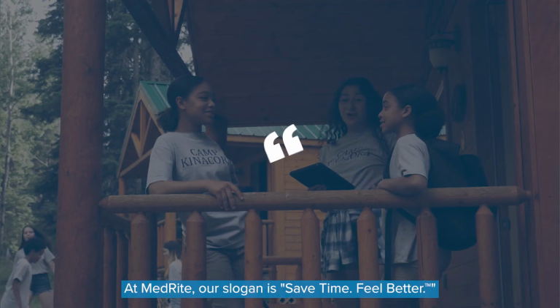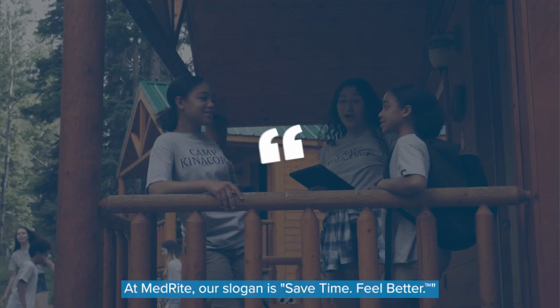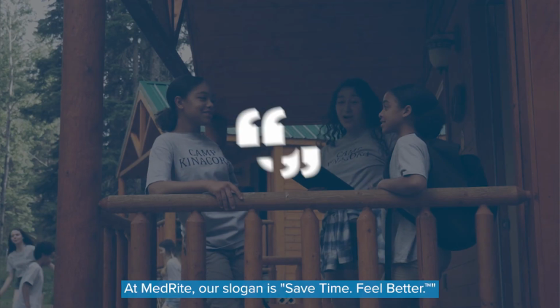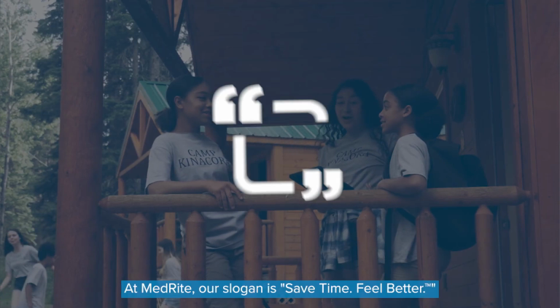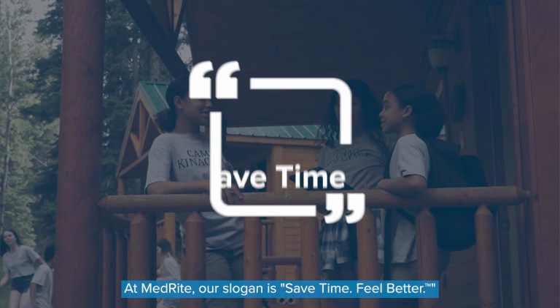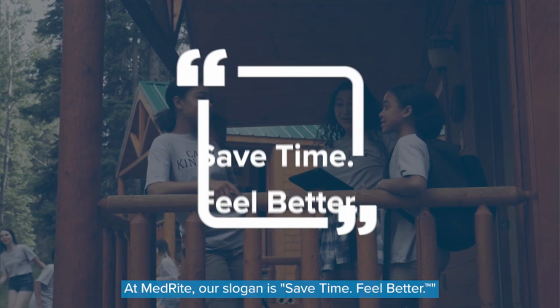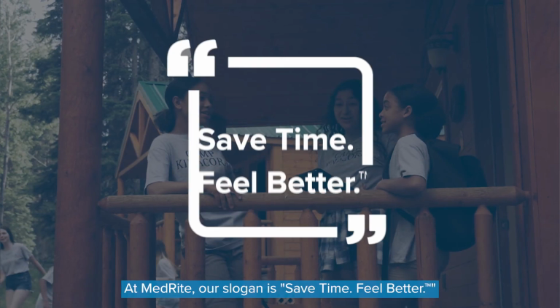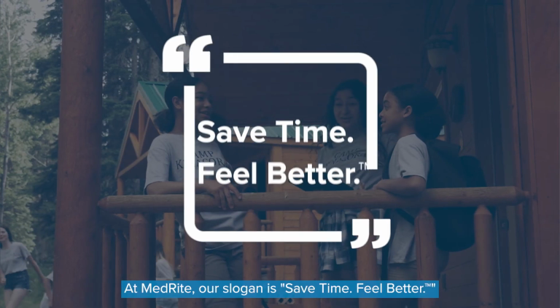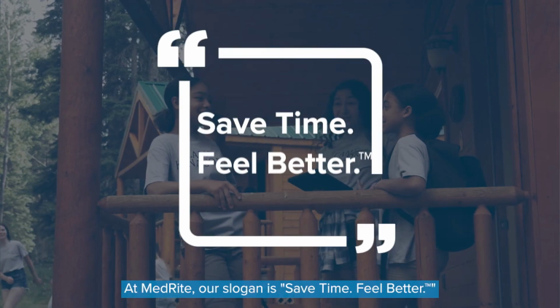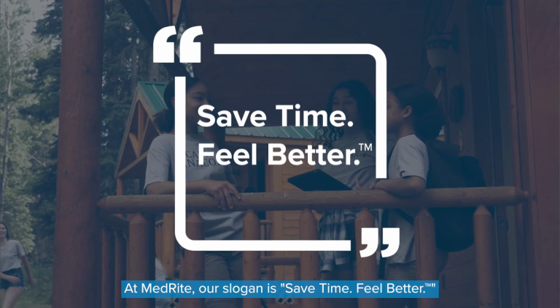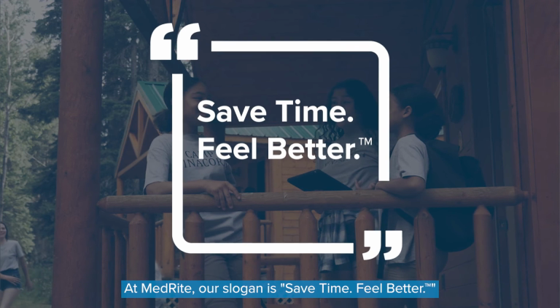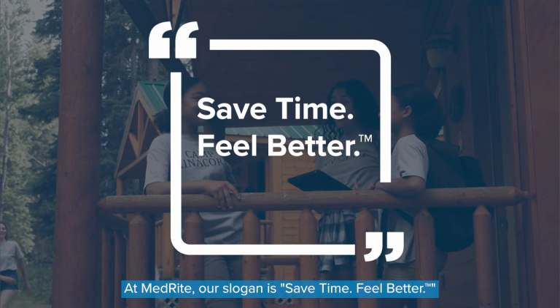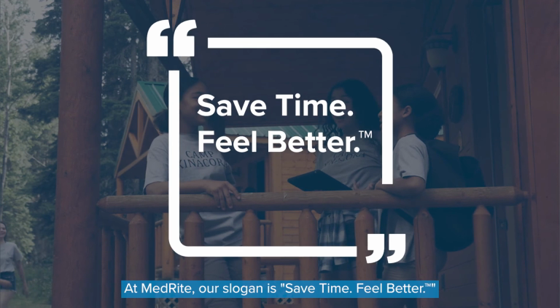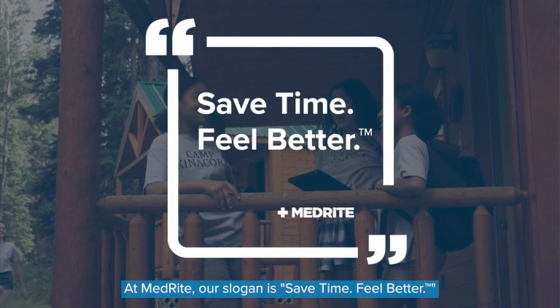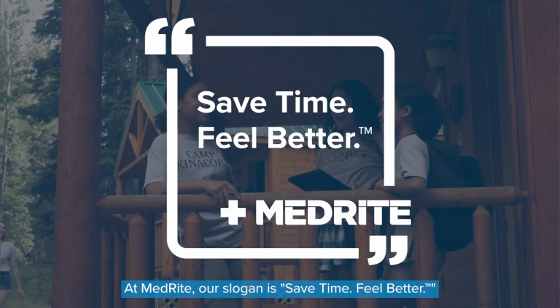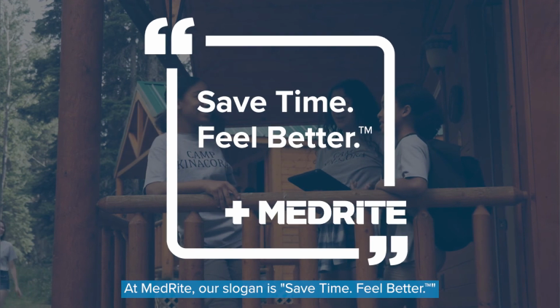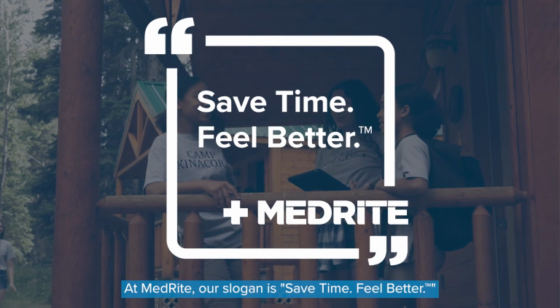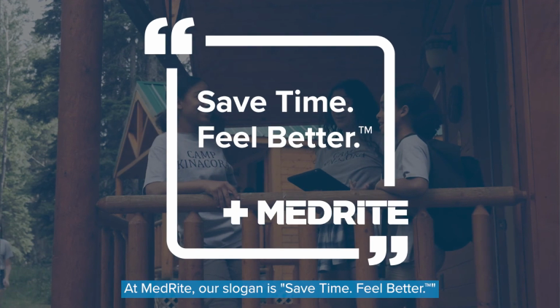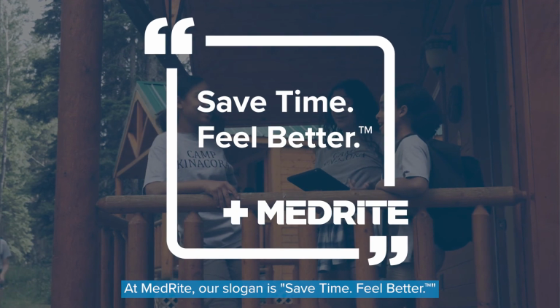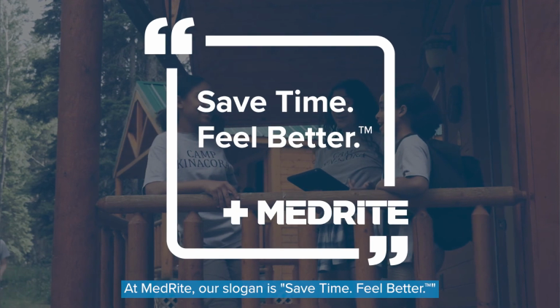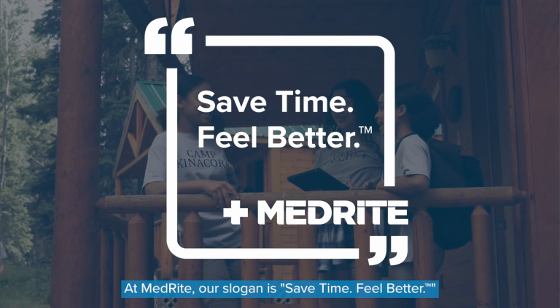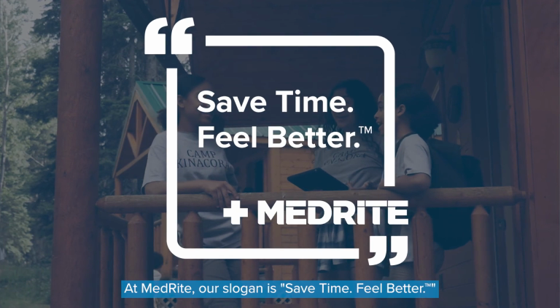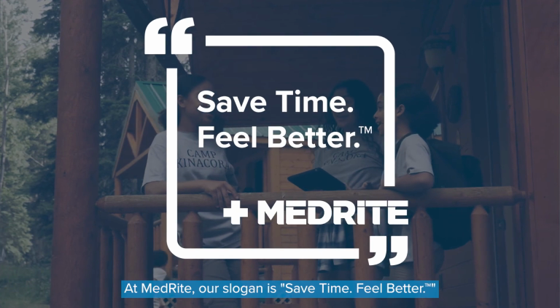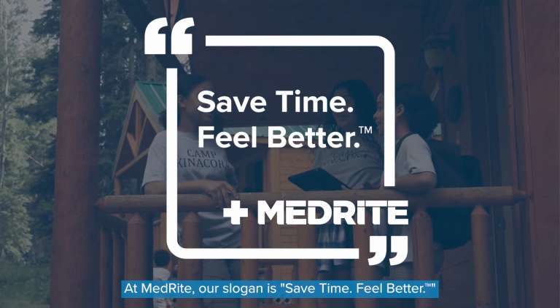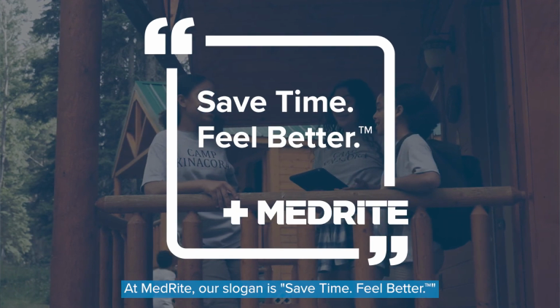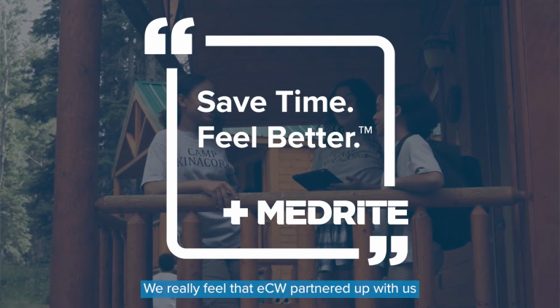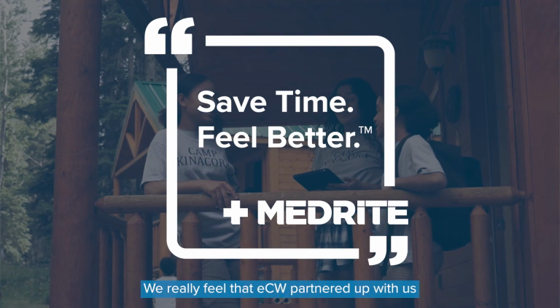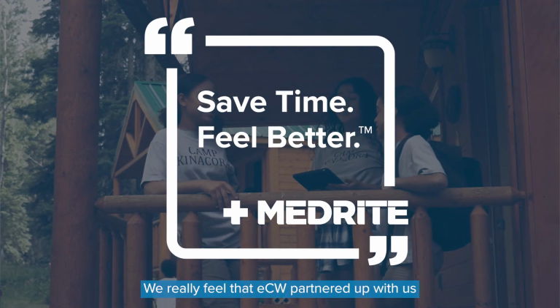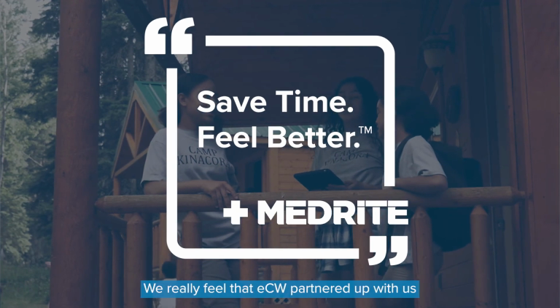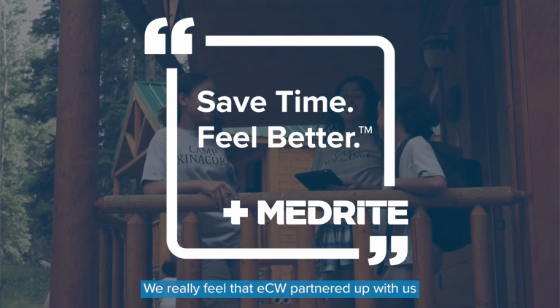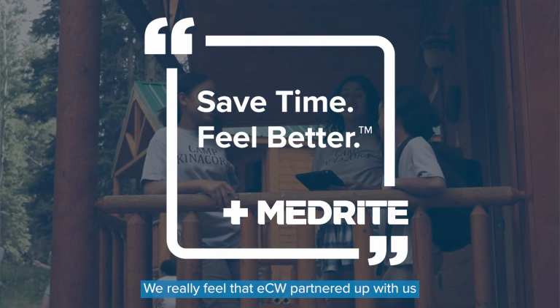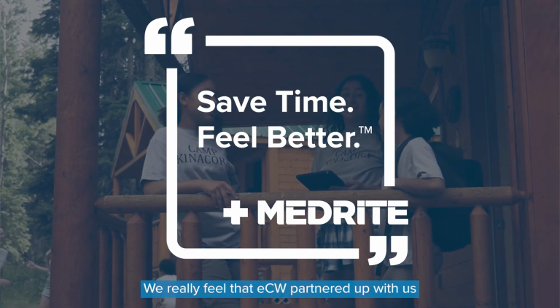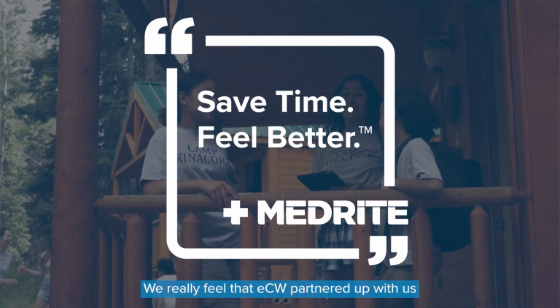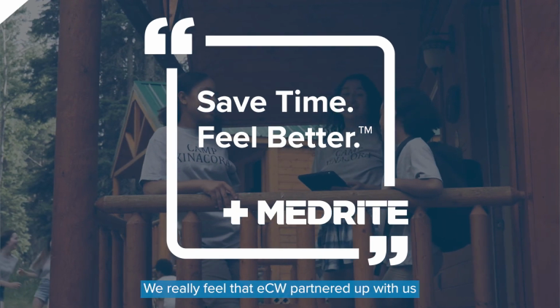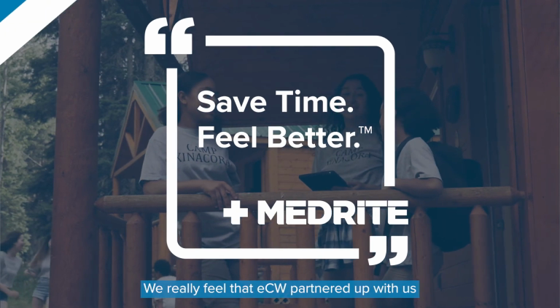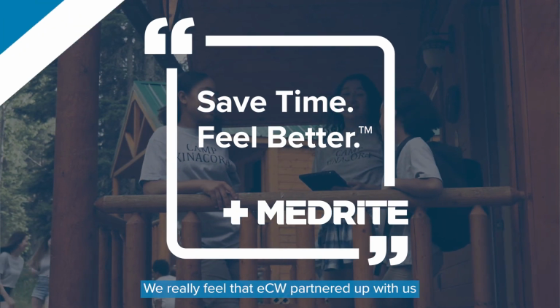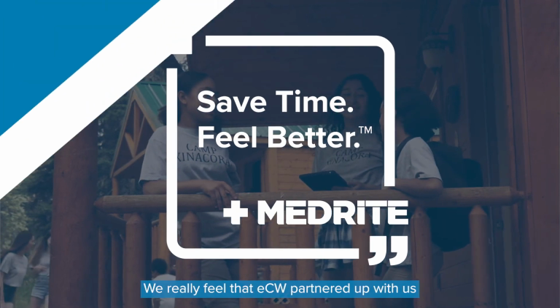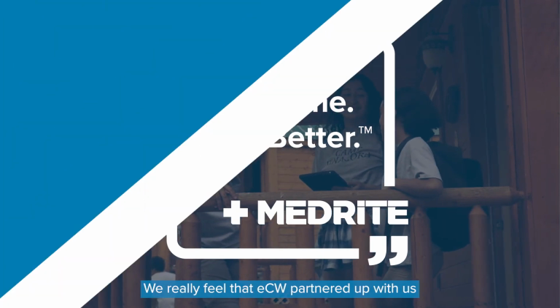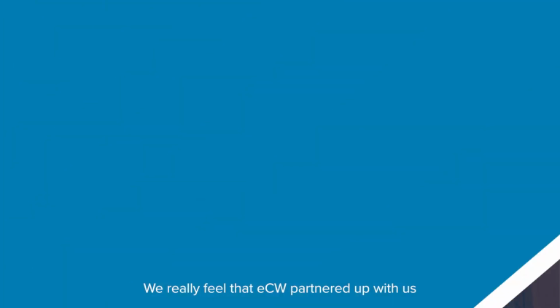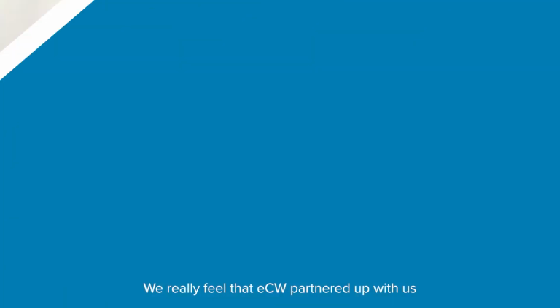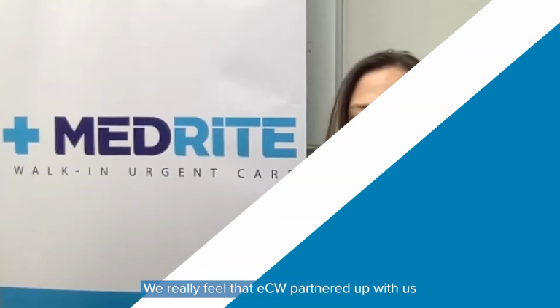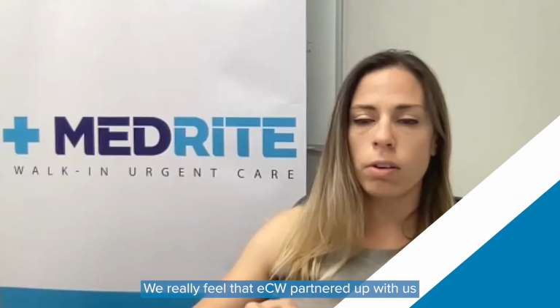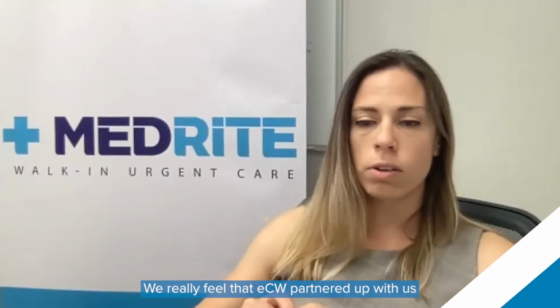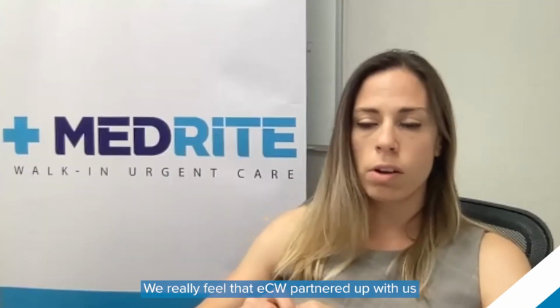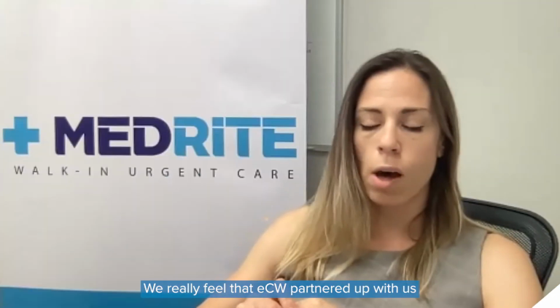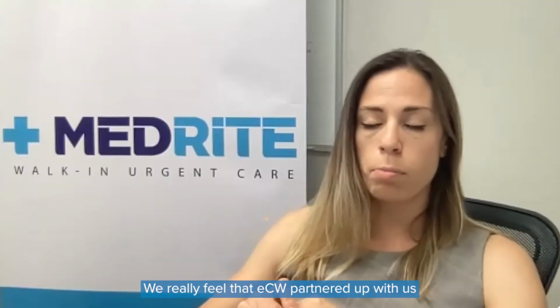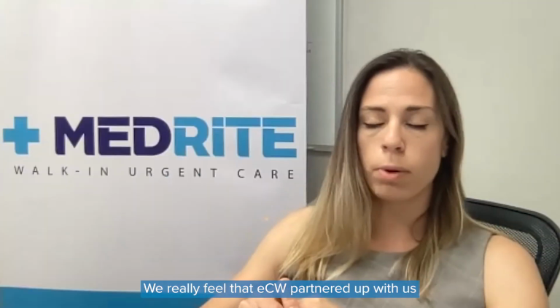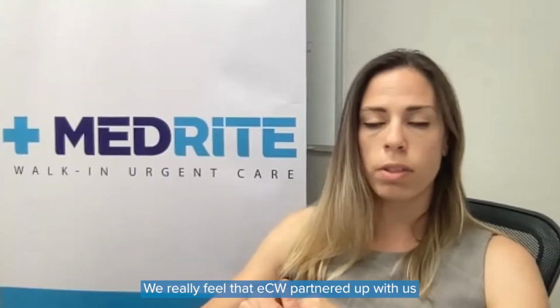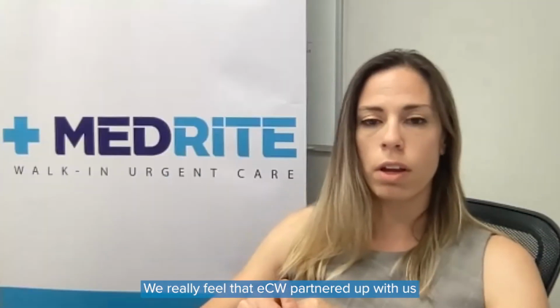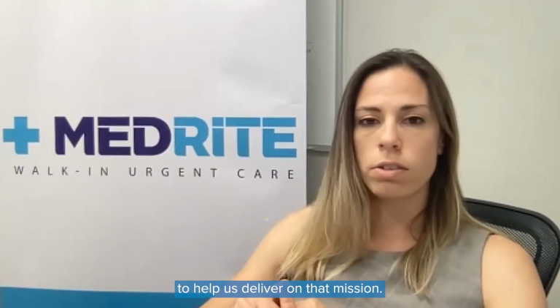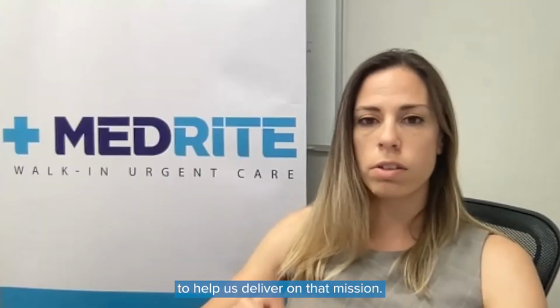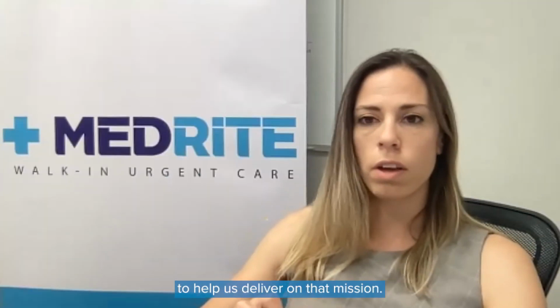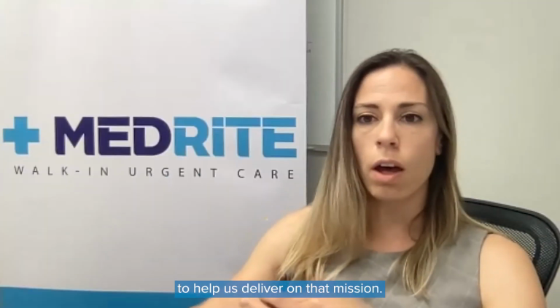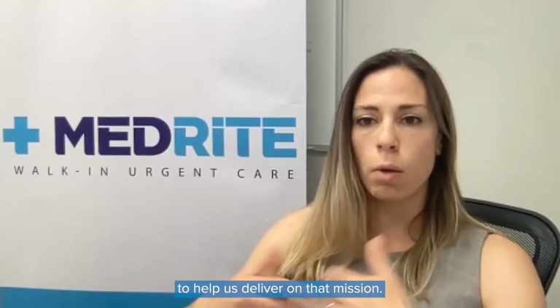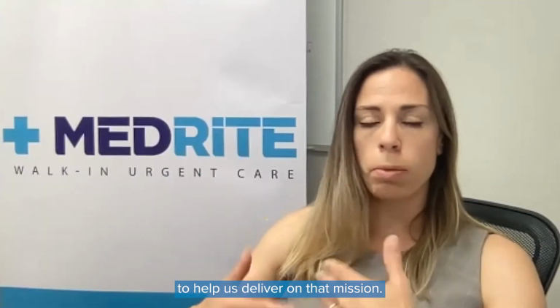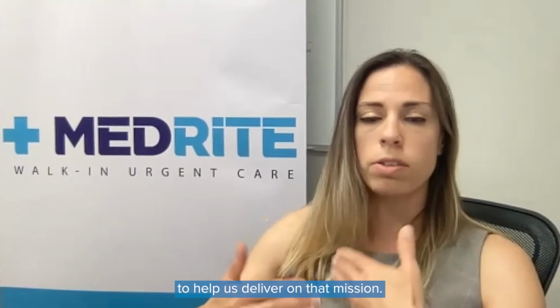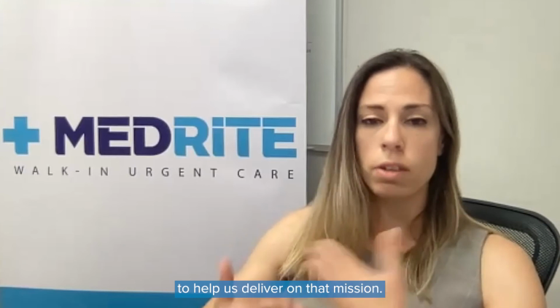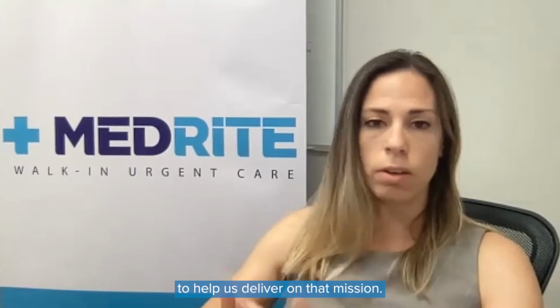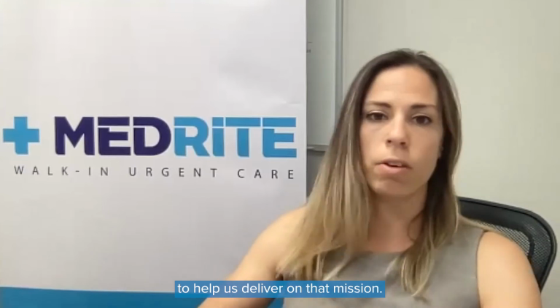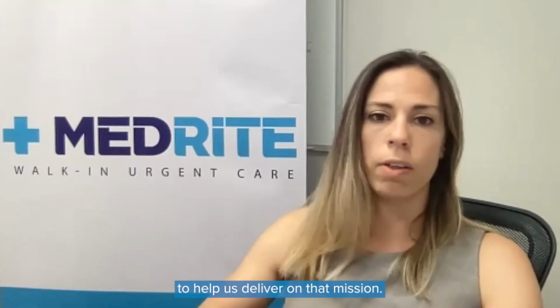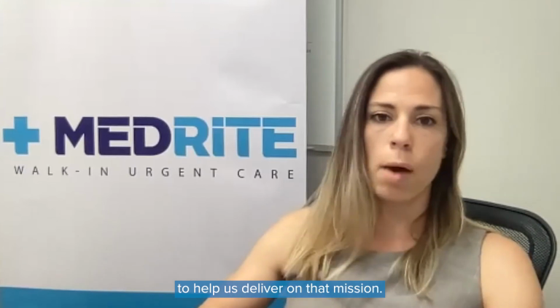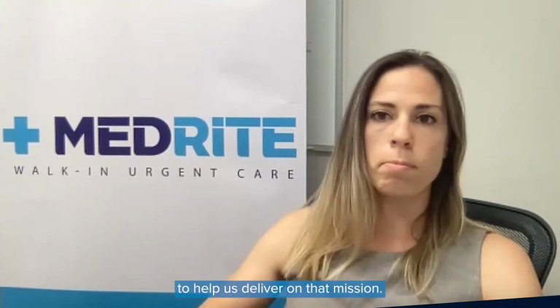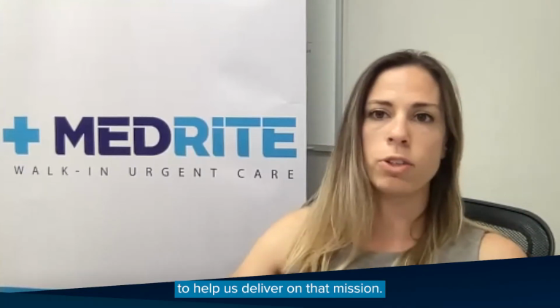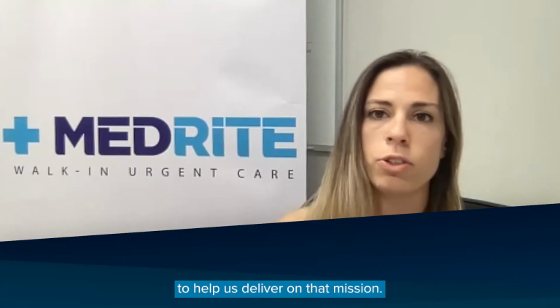At Medbright, our slogan is 'save time, feel better.' We really feel that ECW partnered up with us to help us deliver on that mission.